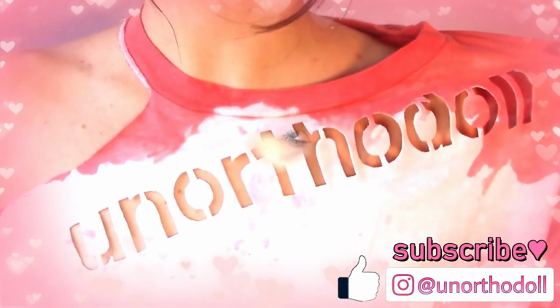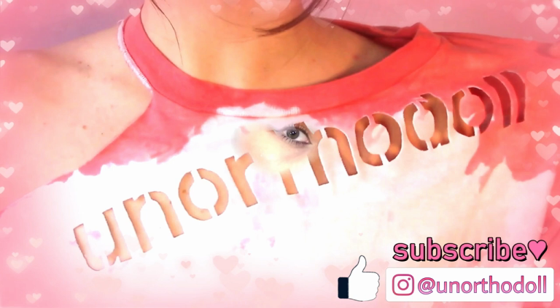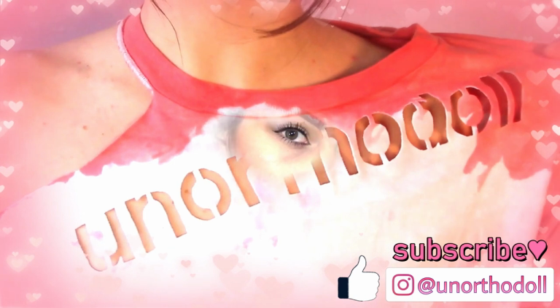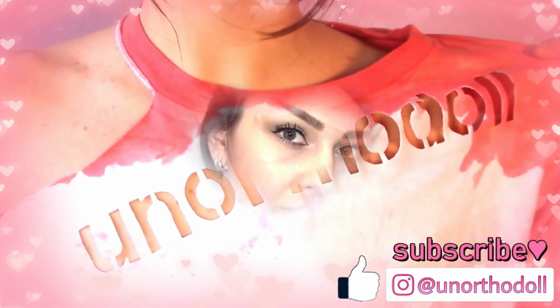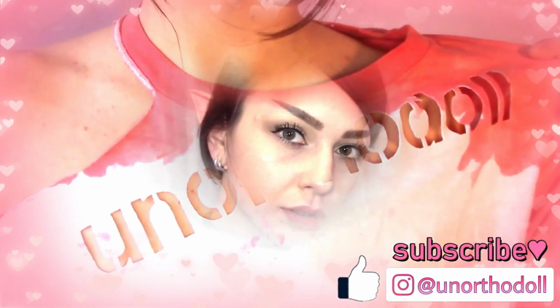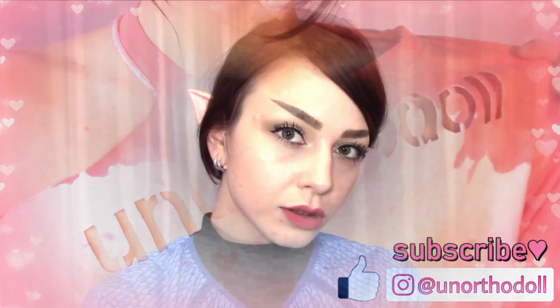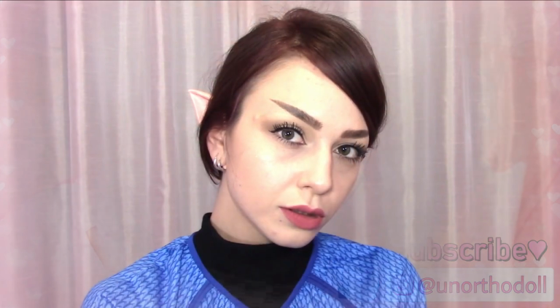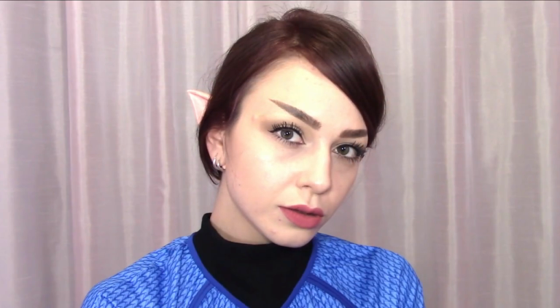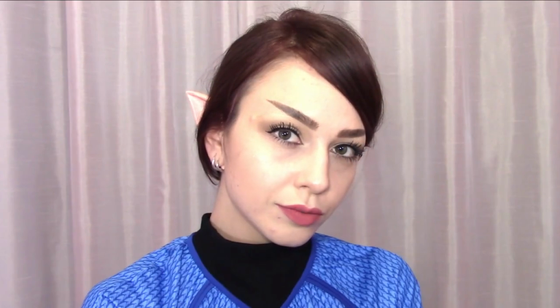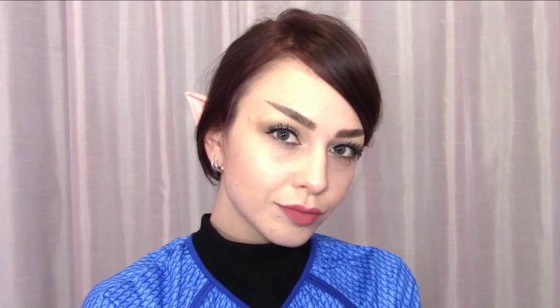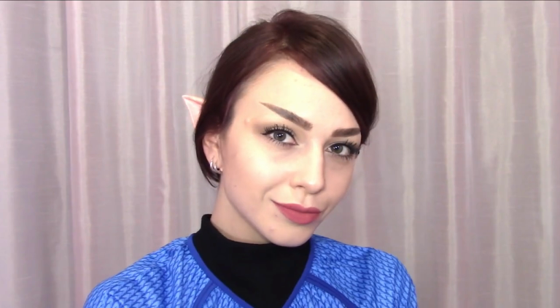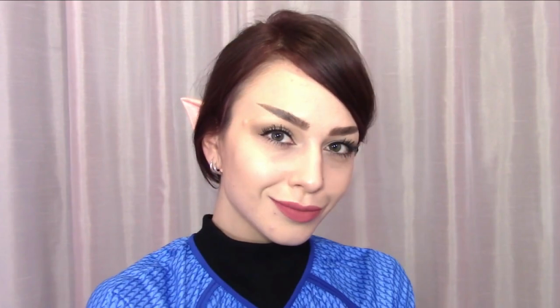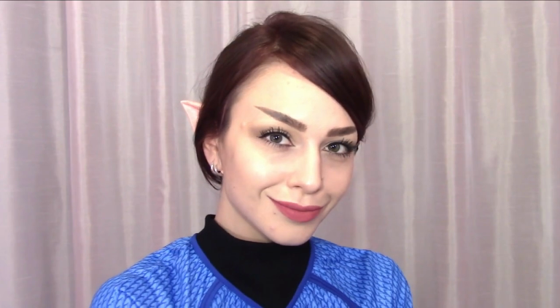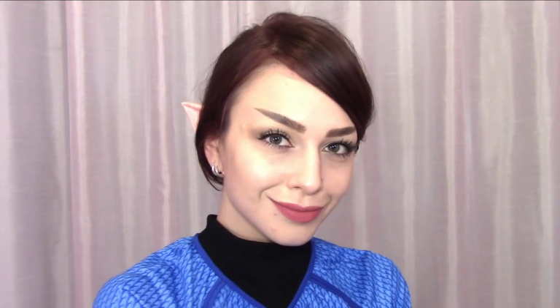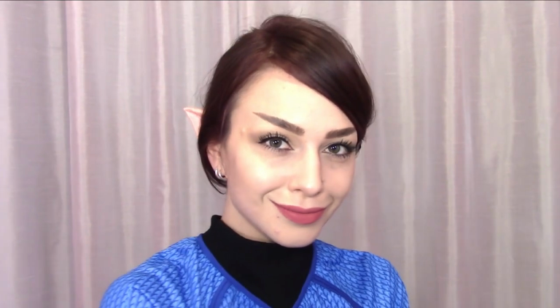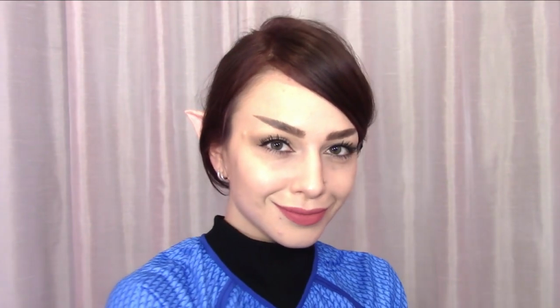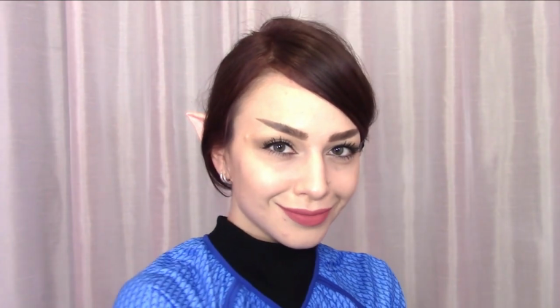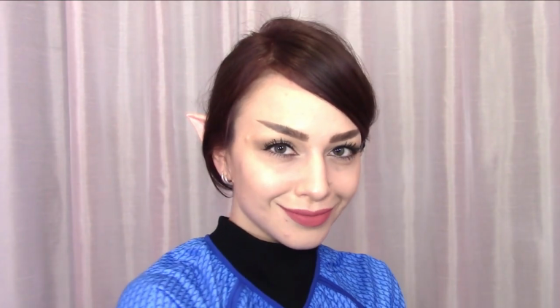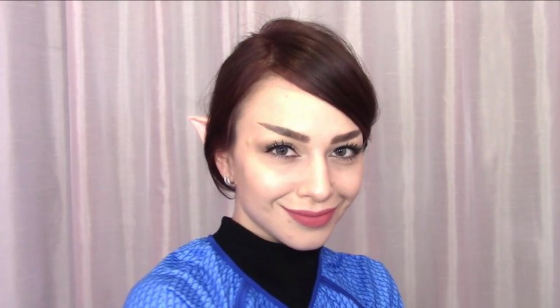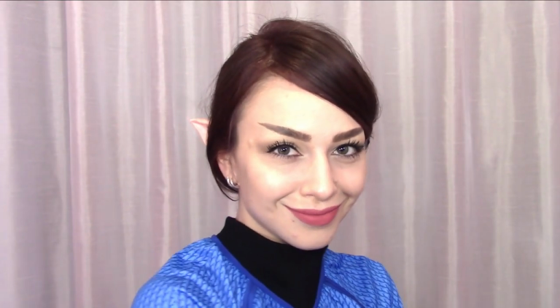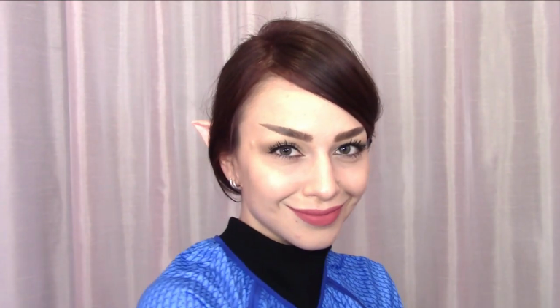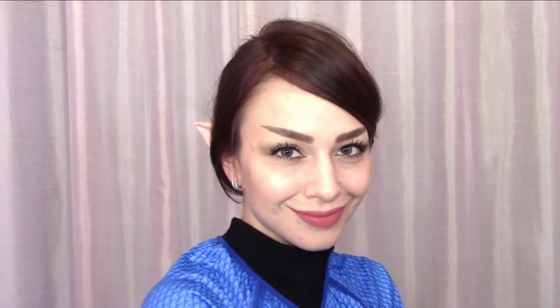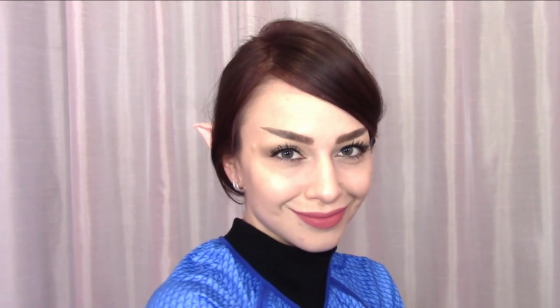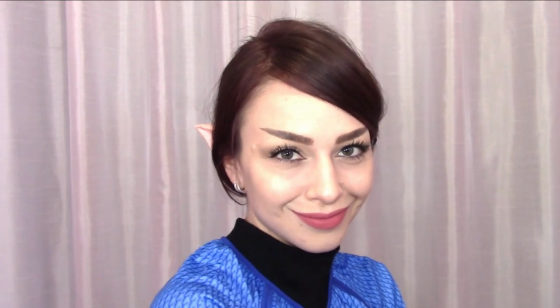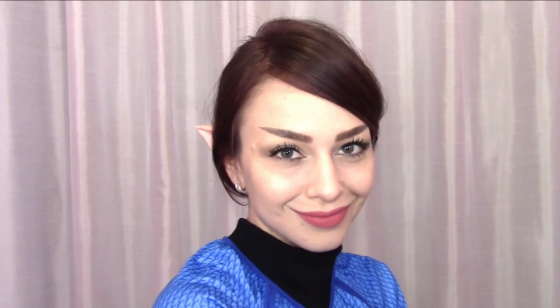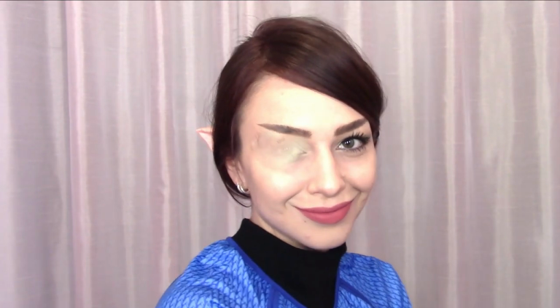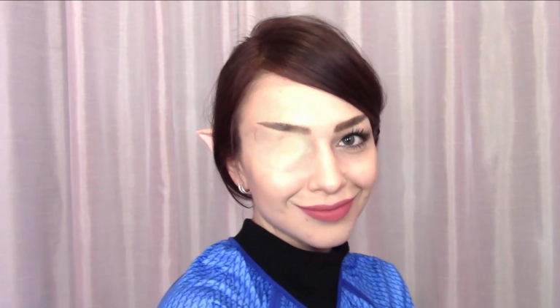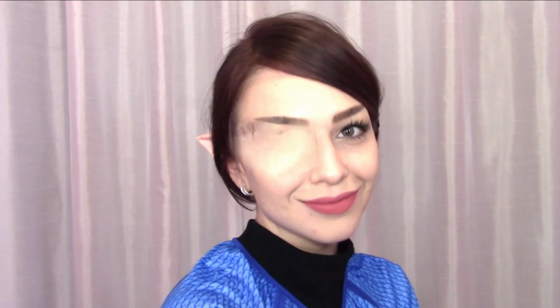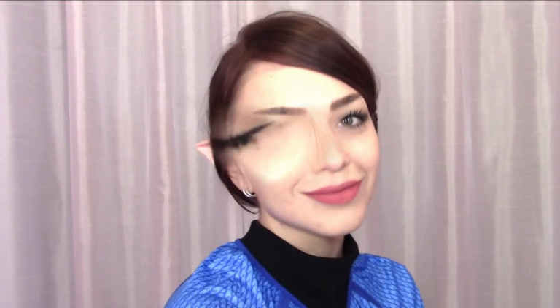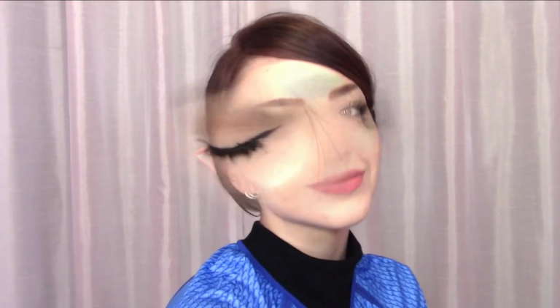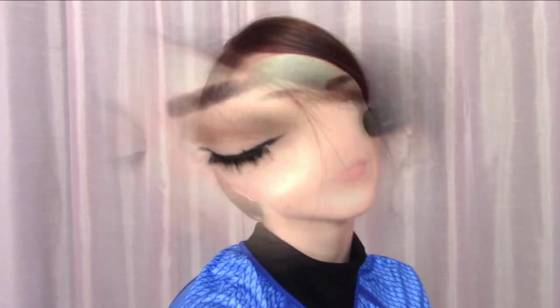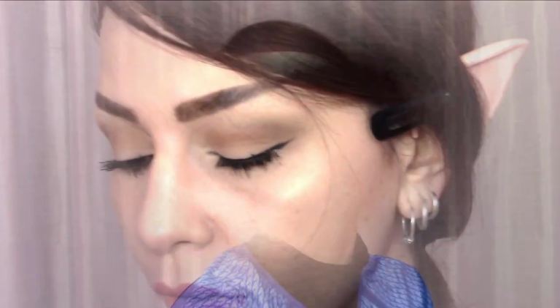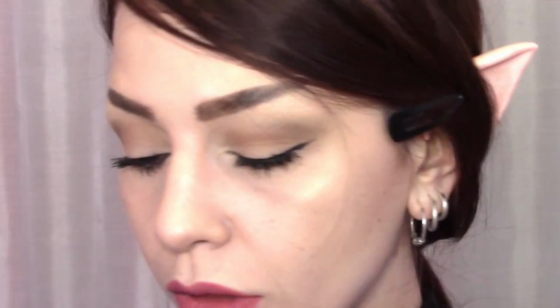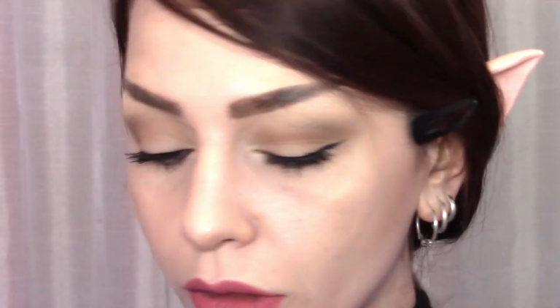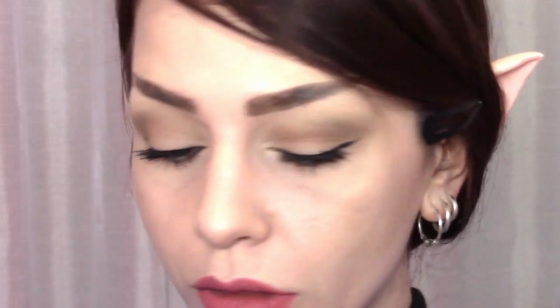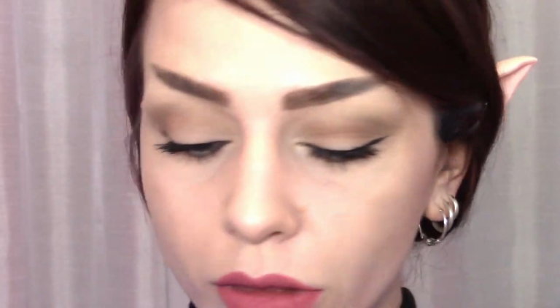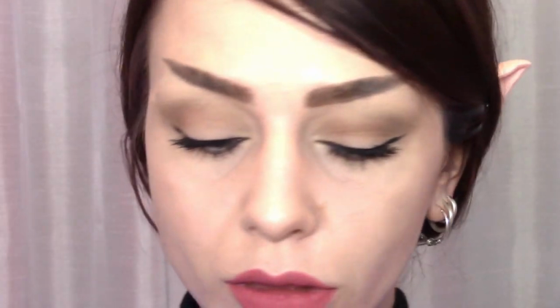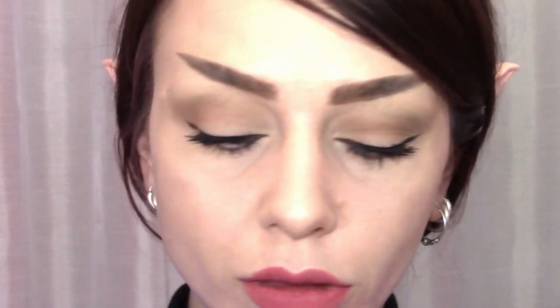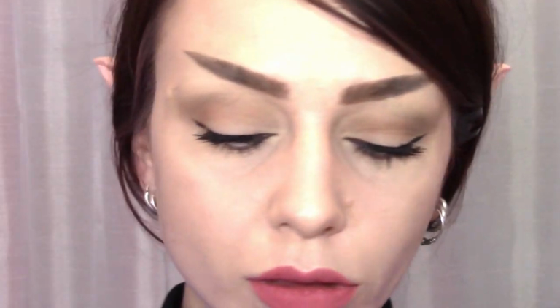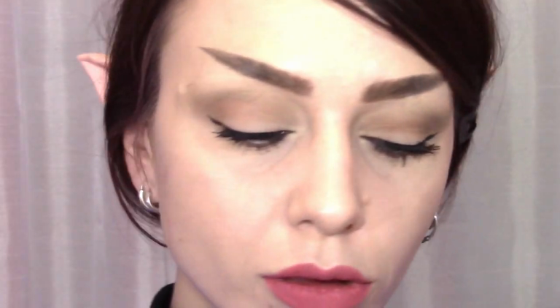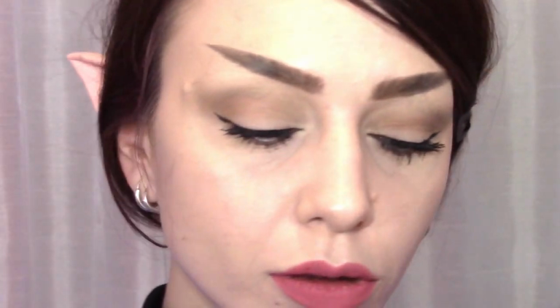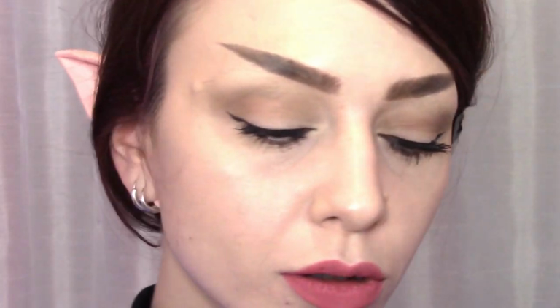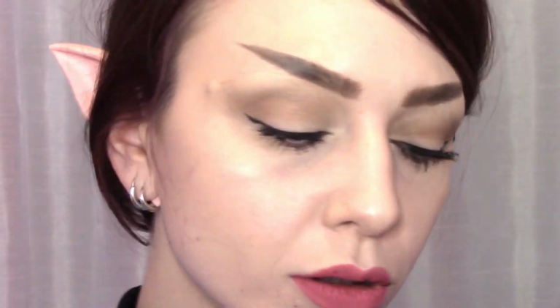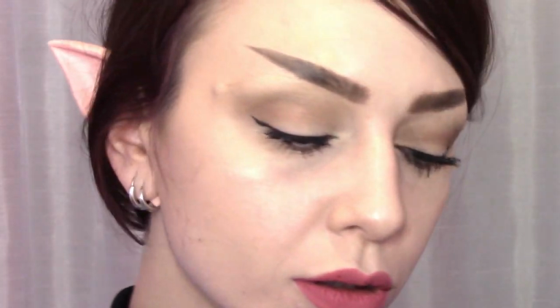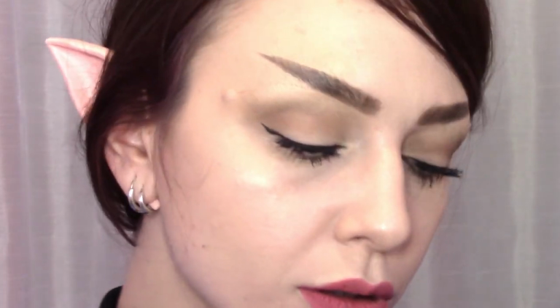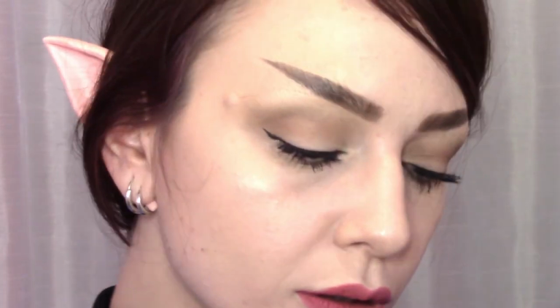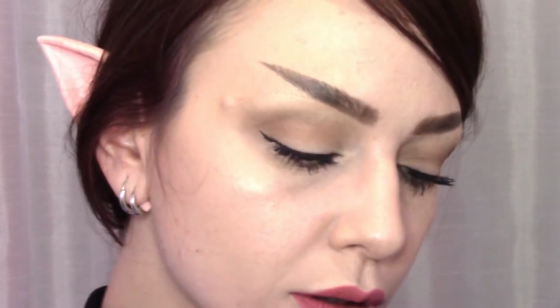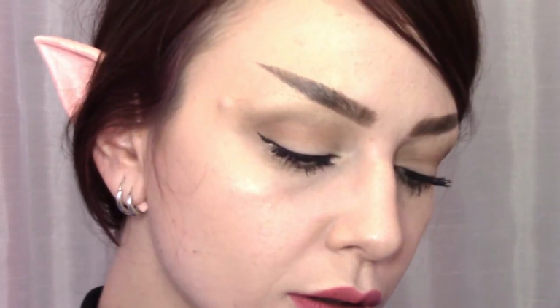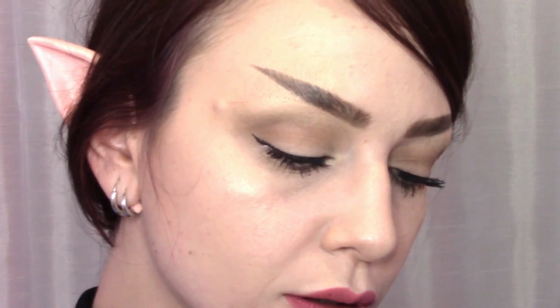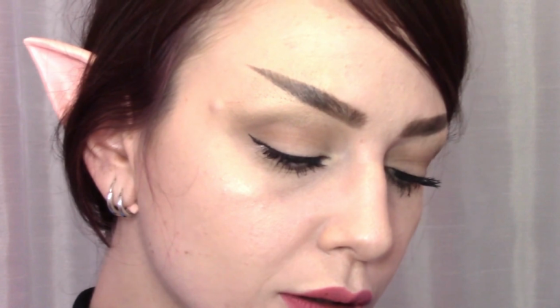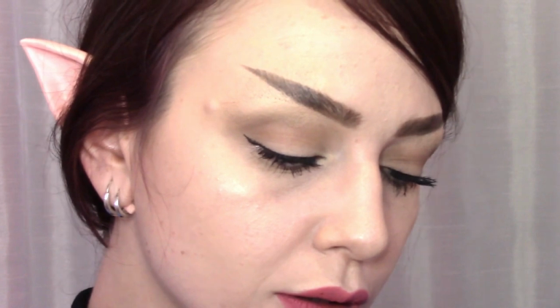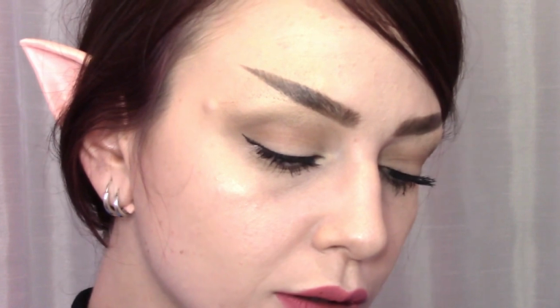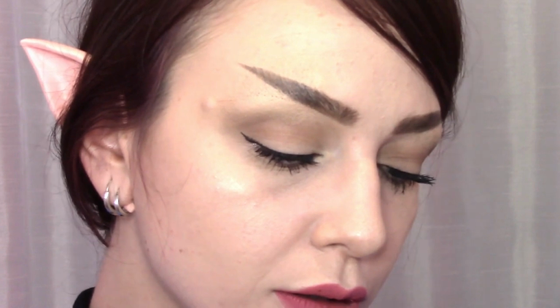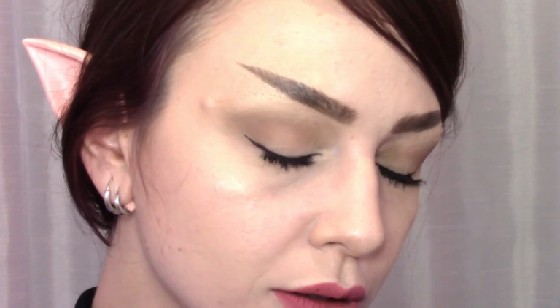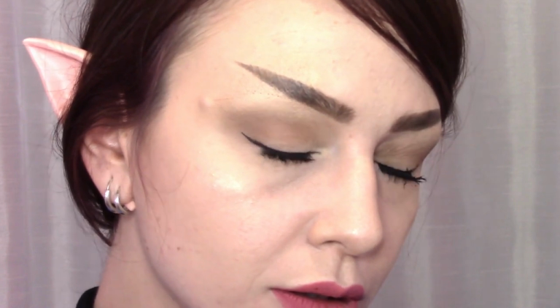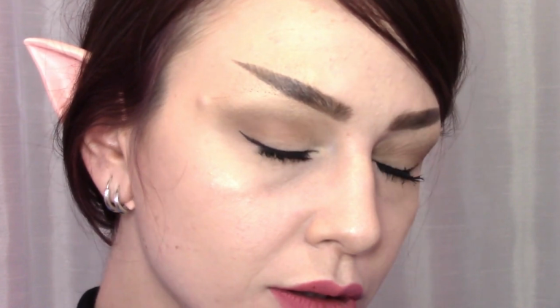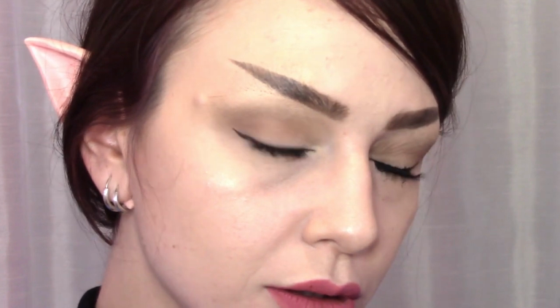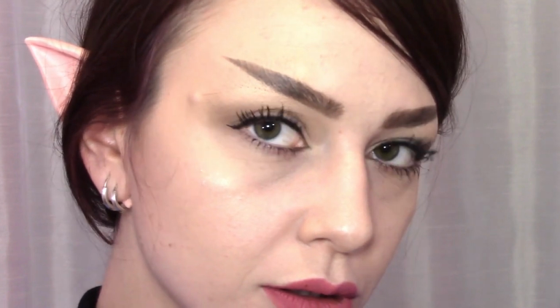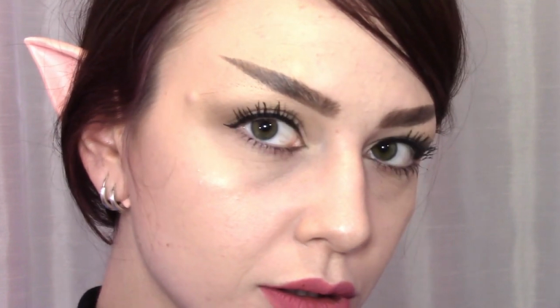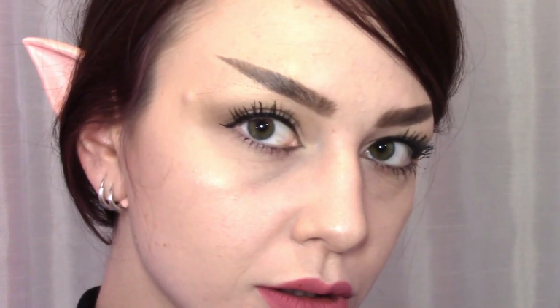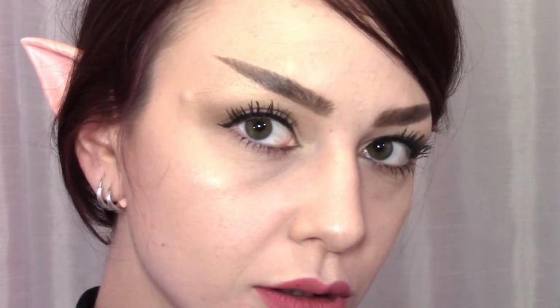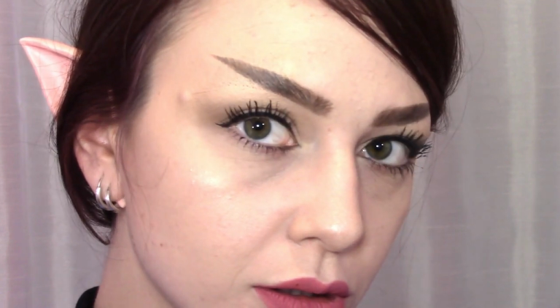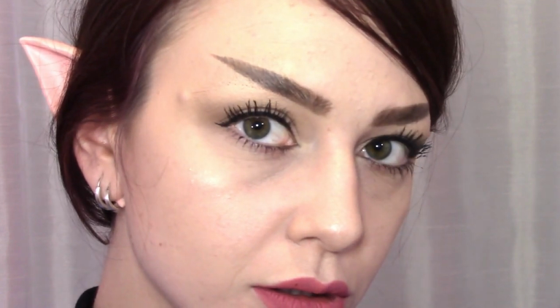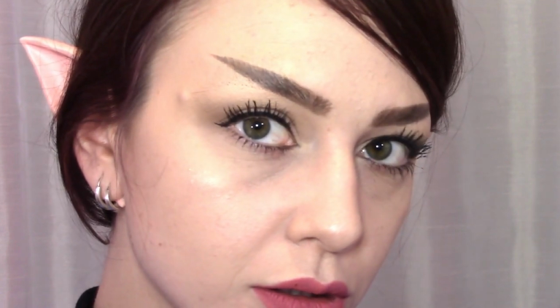Hello everyone! I'm Zoe and today's video will show you how to create this Vulcan inspired makeup look. So welcome to my channel, or welcome back.